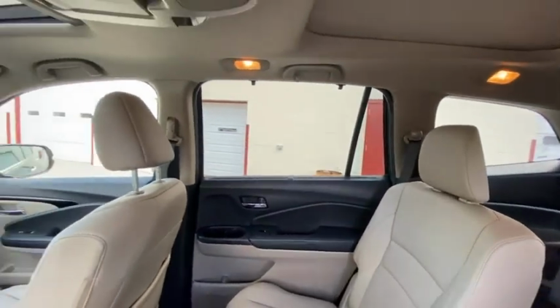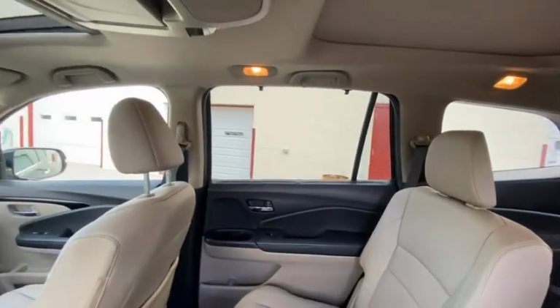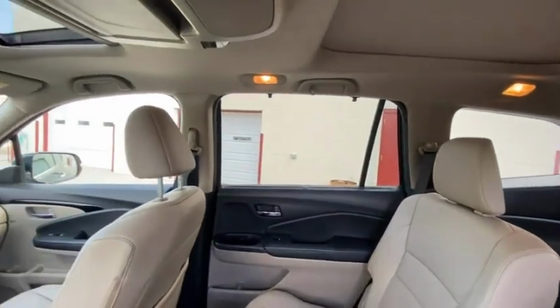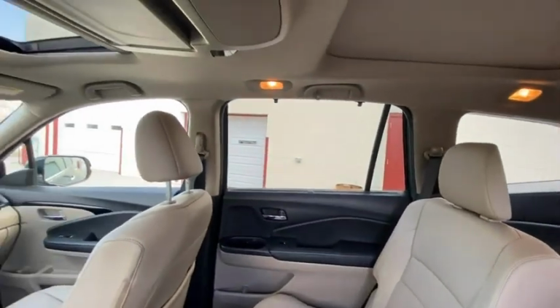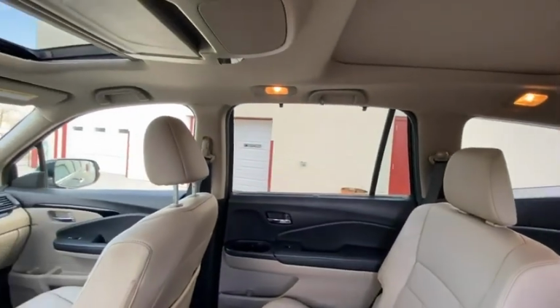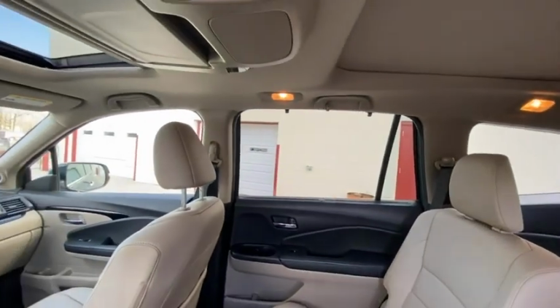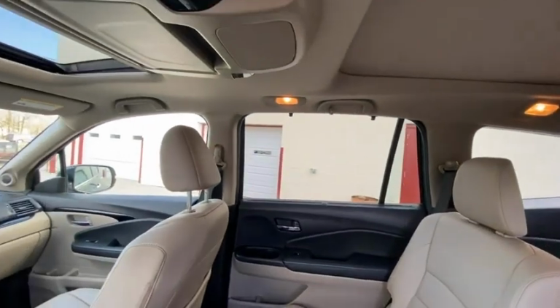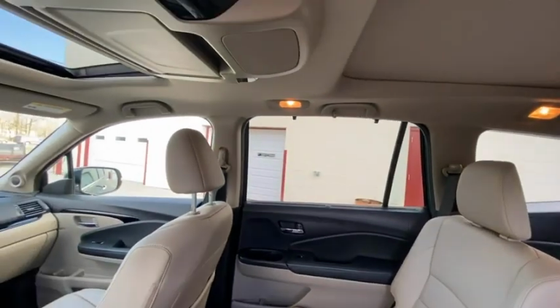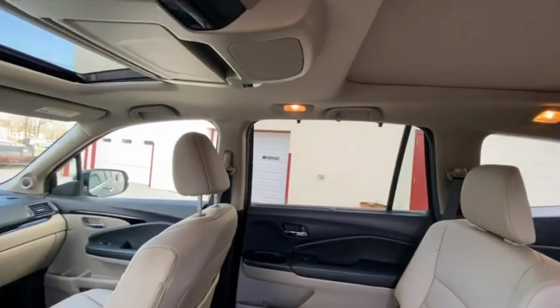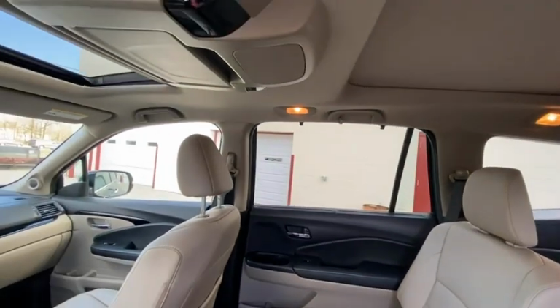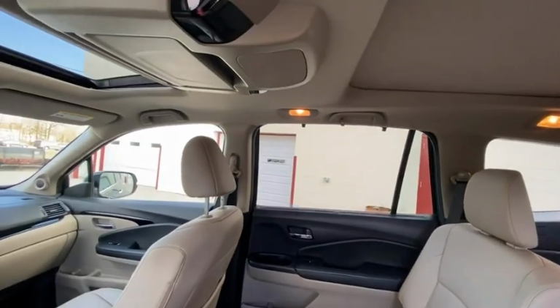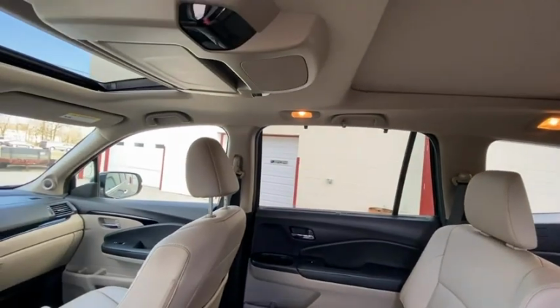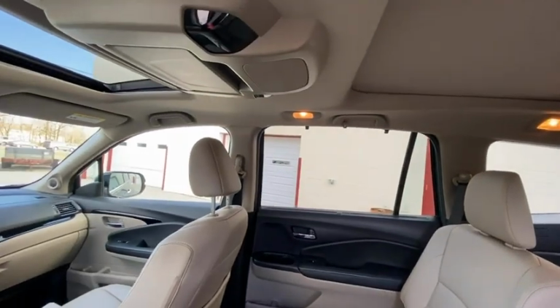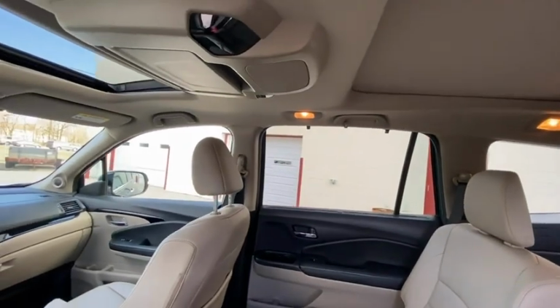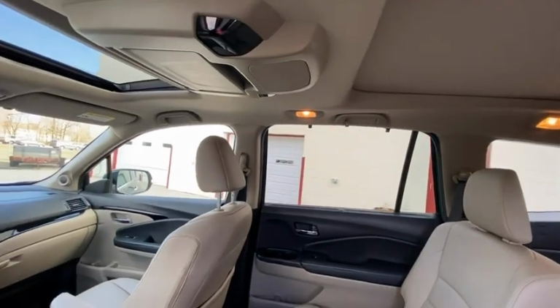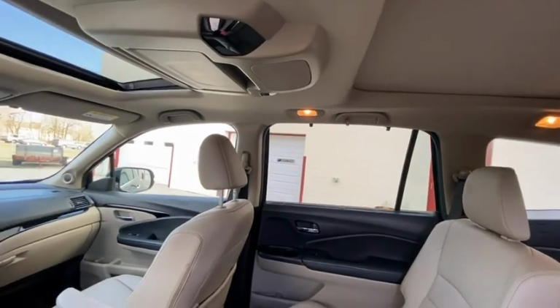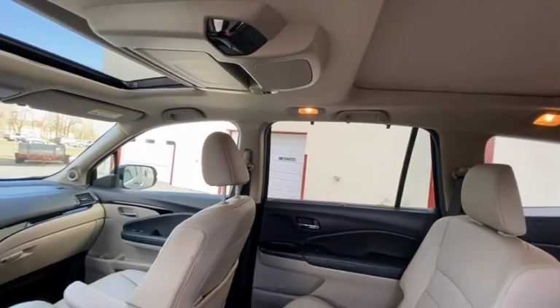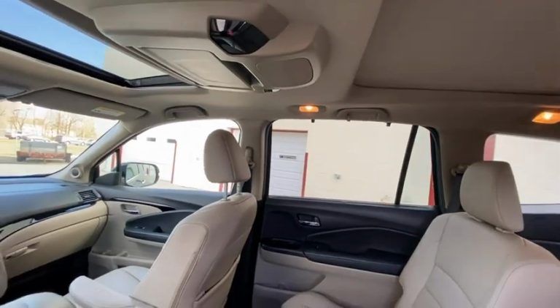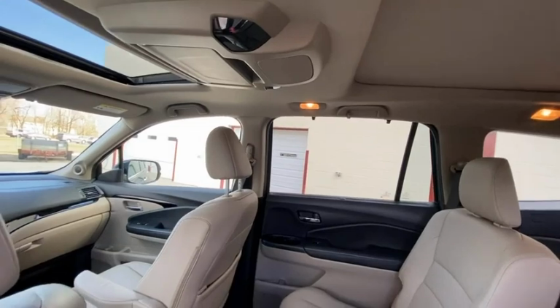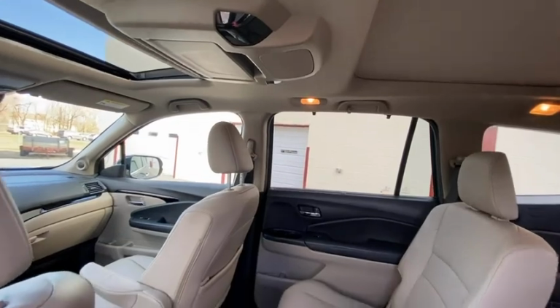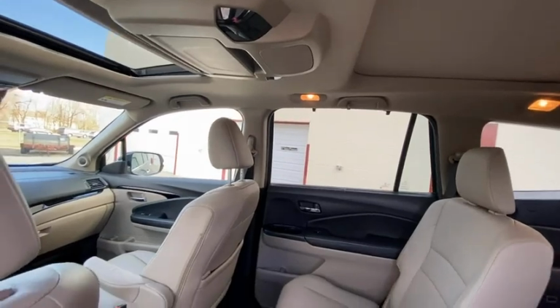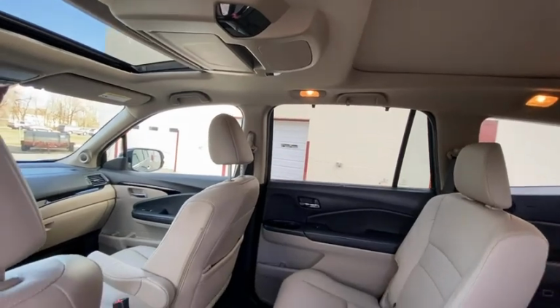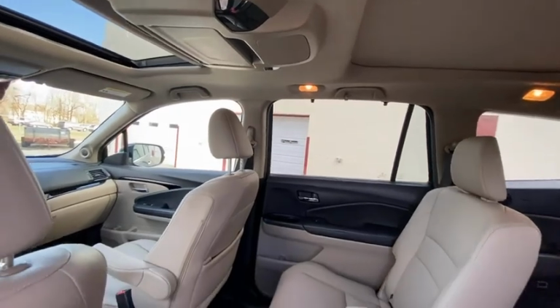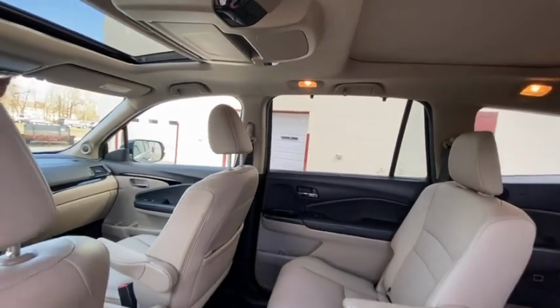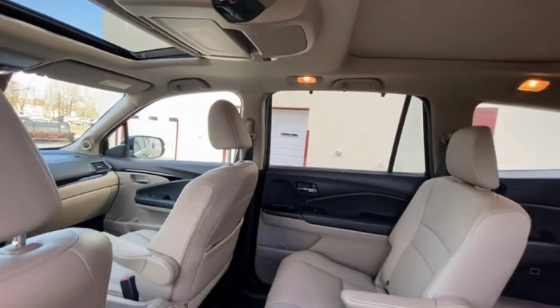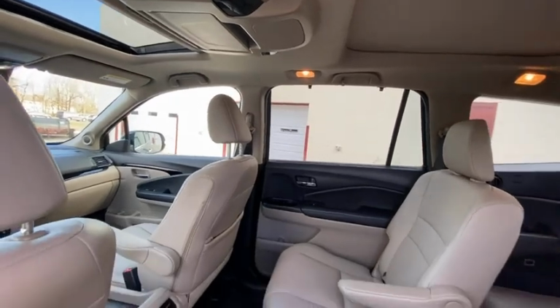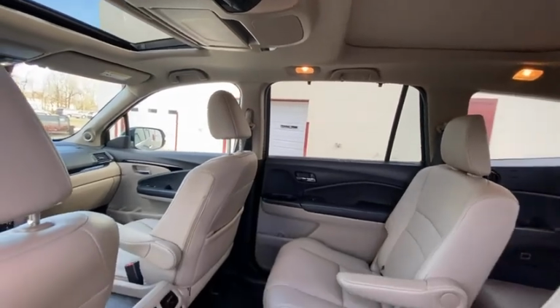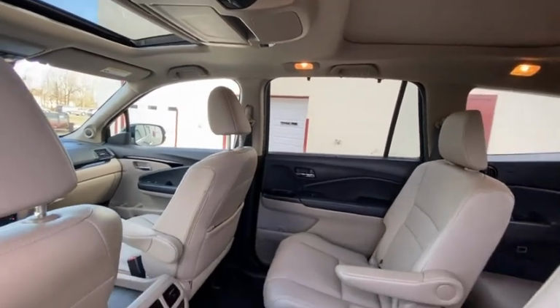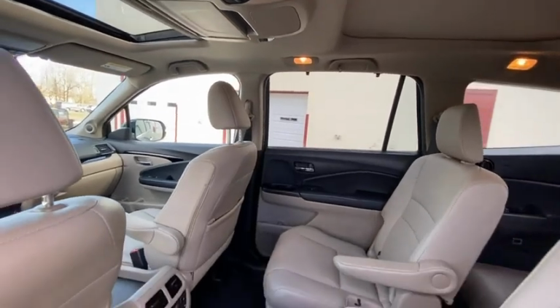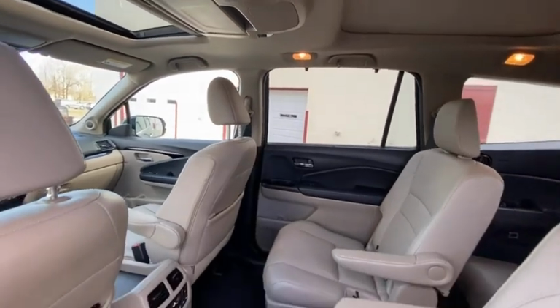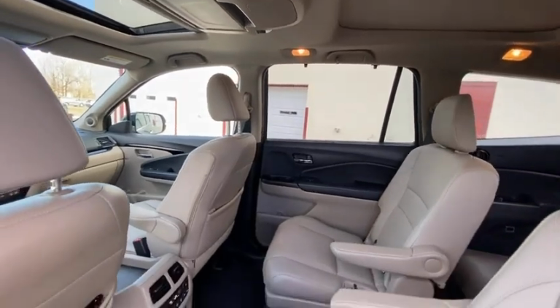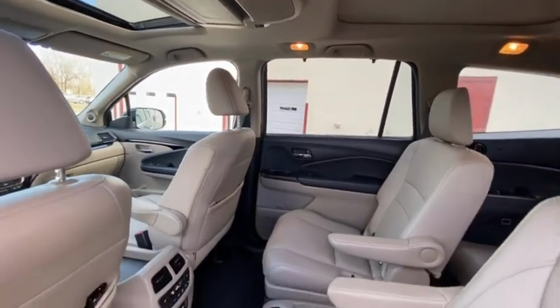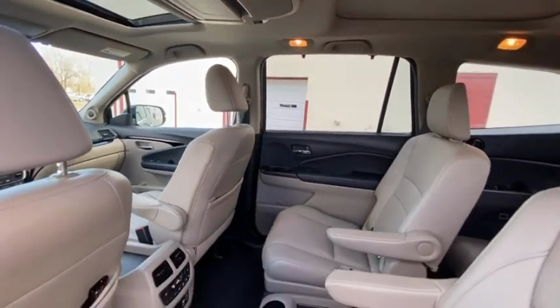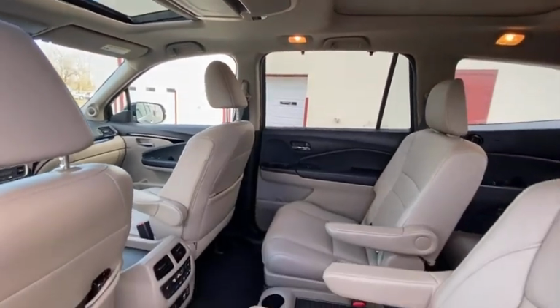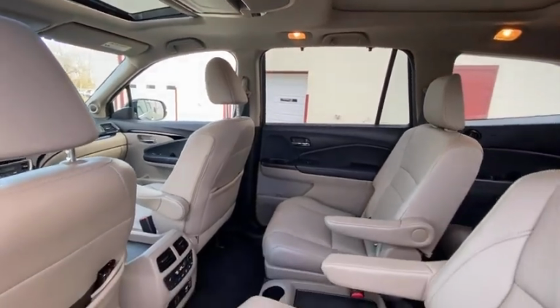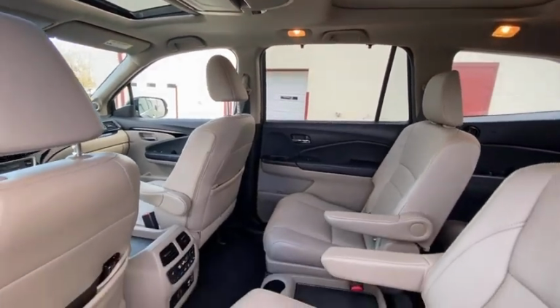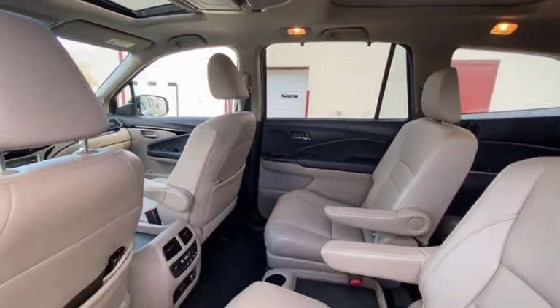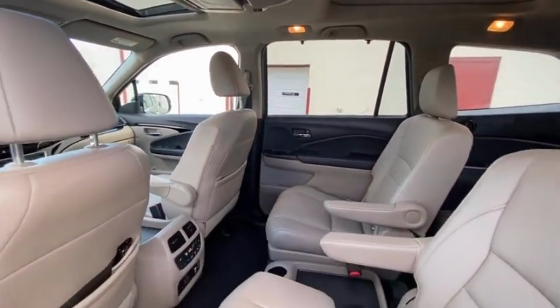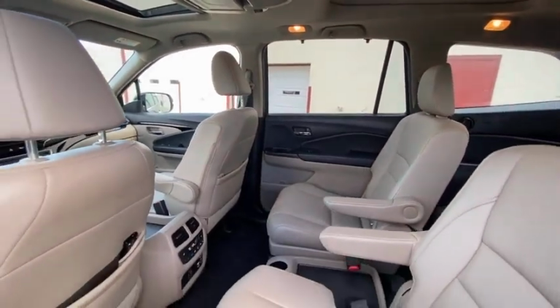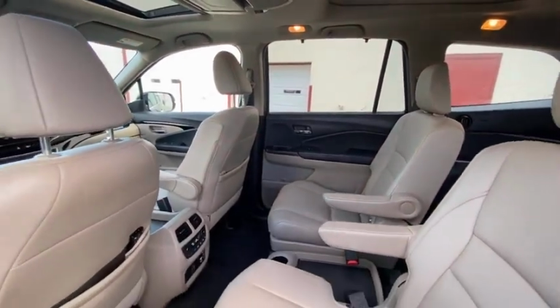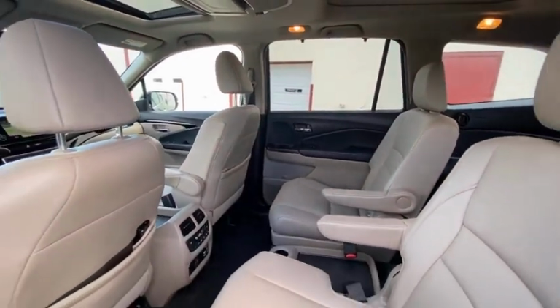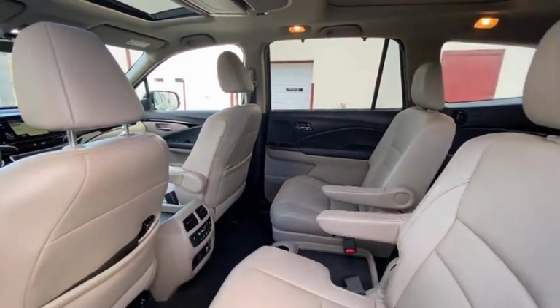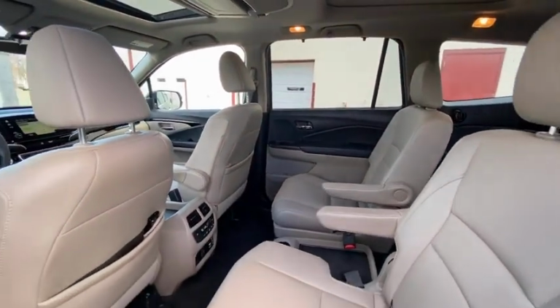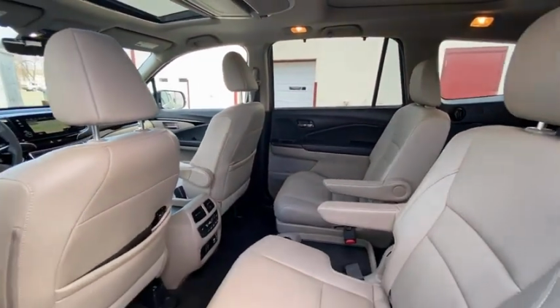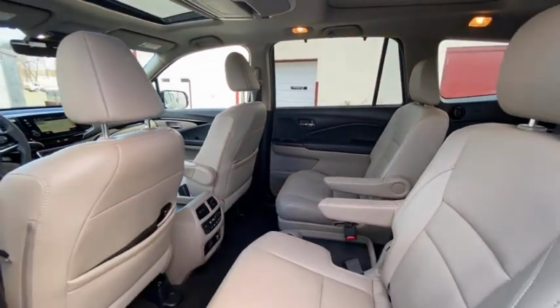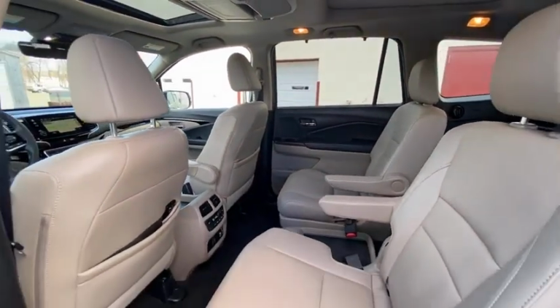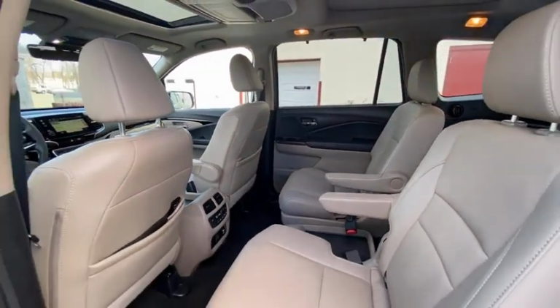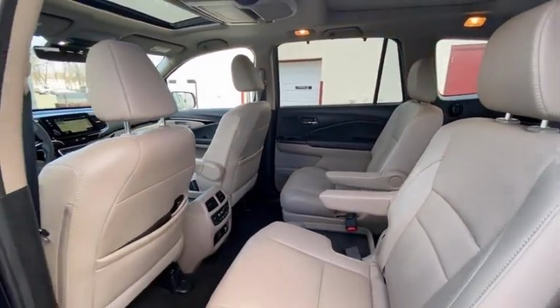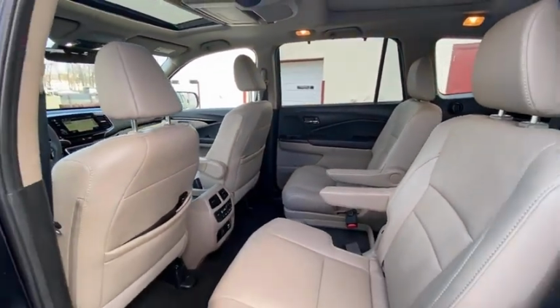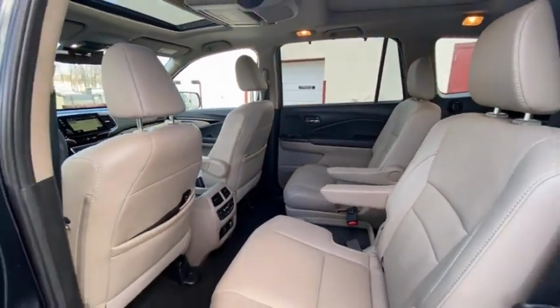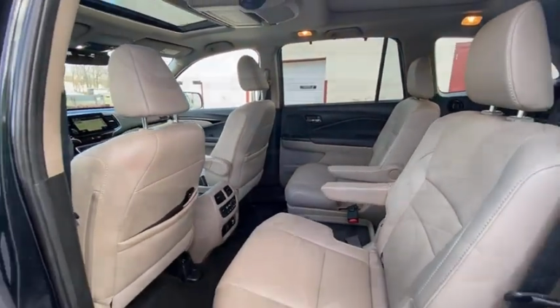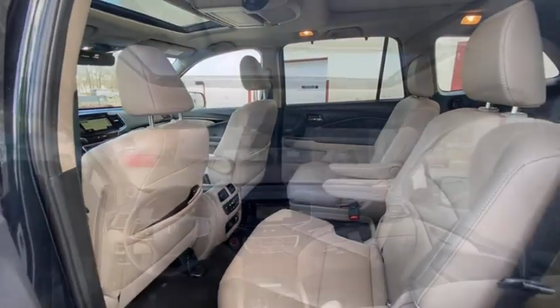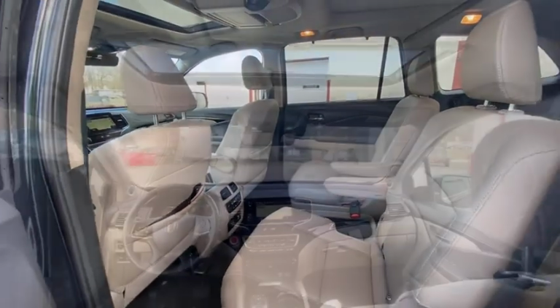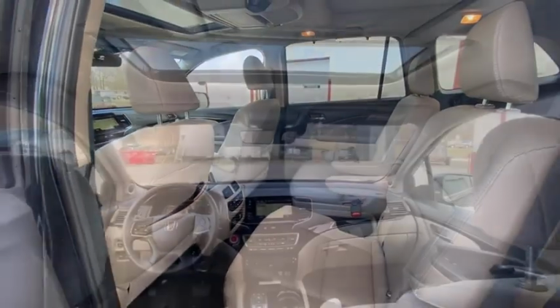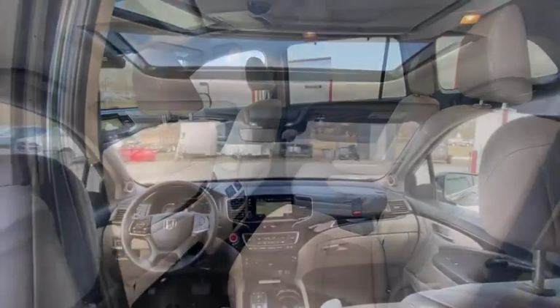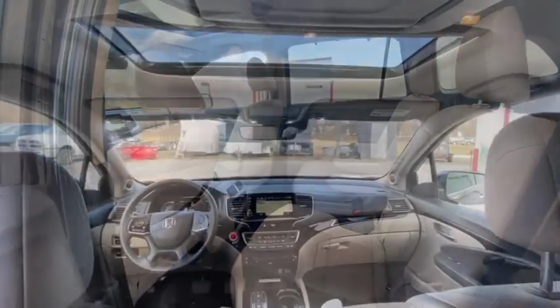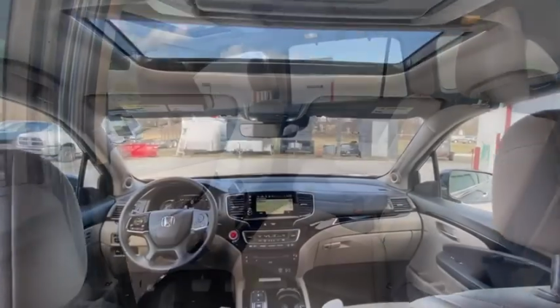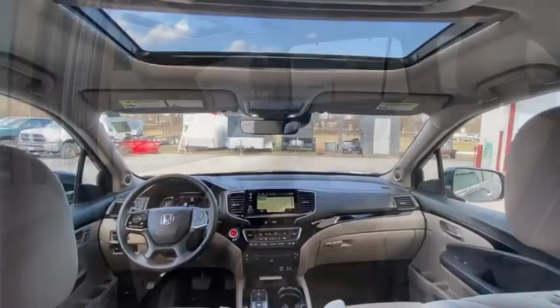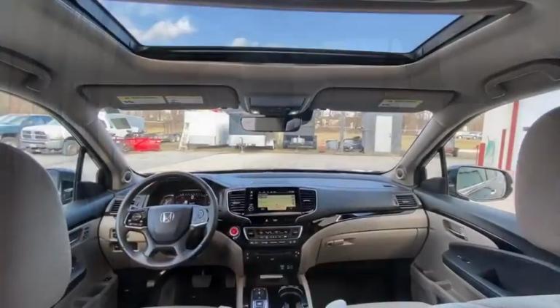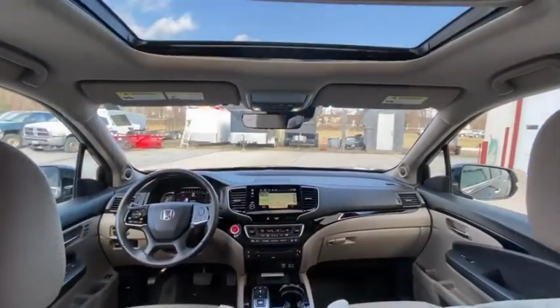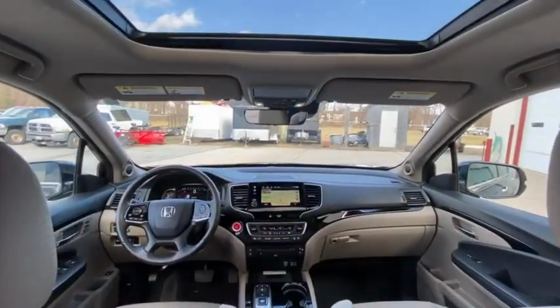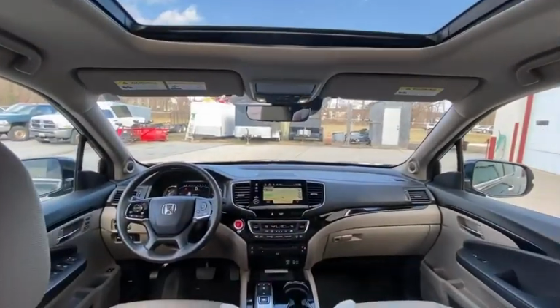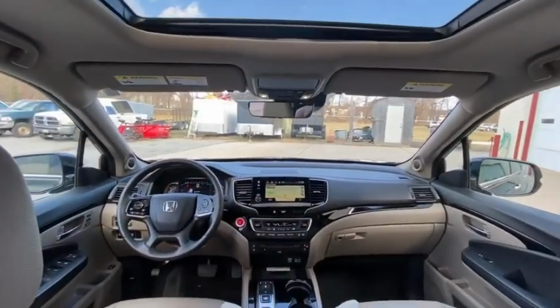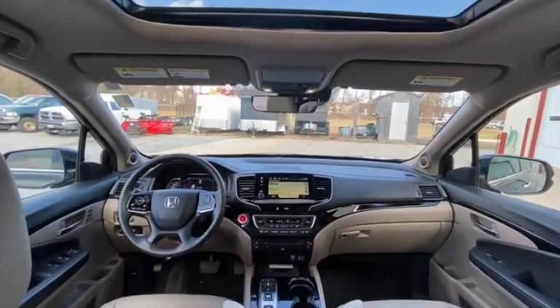Electronic stability control. Brake assist. Panic alarm. Remote keyless entry. Come see the car for yourself.